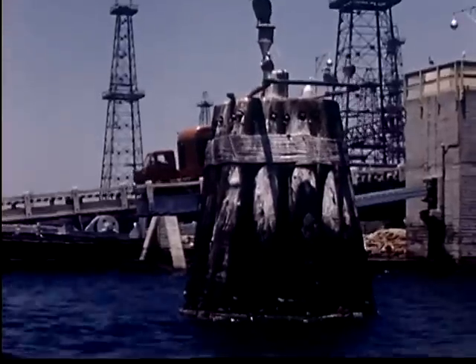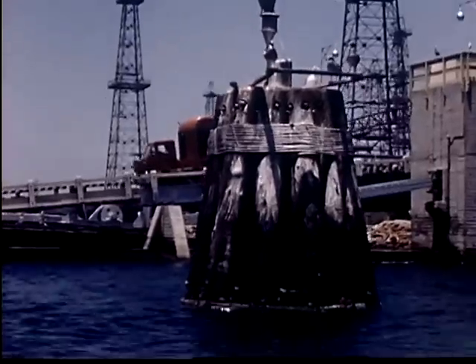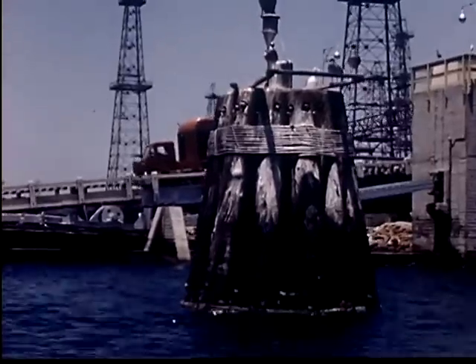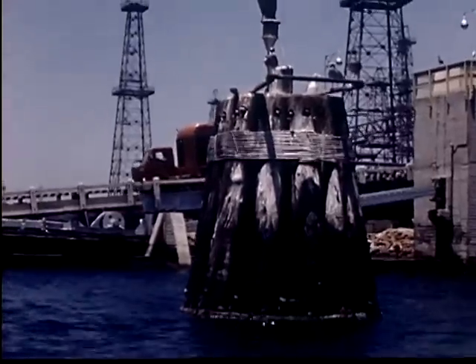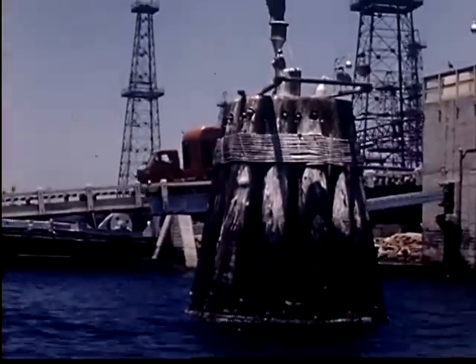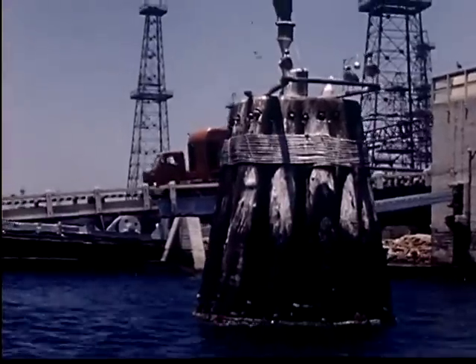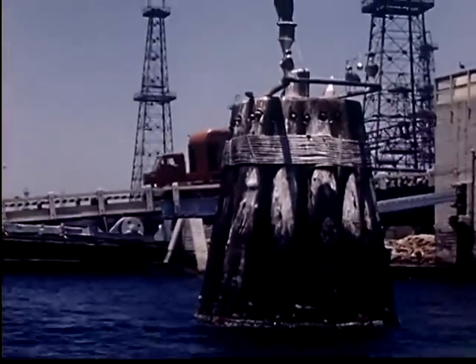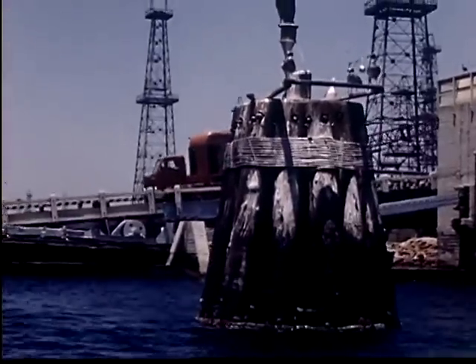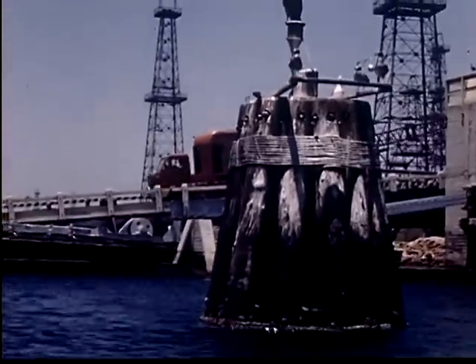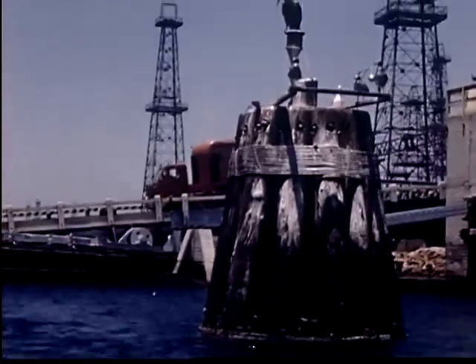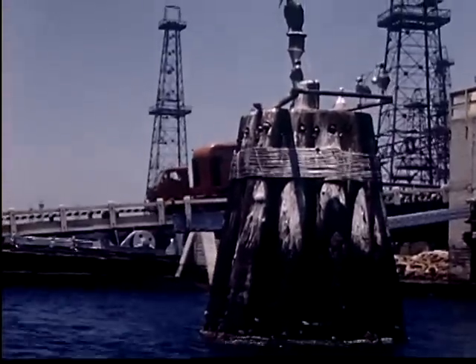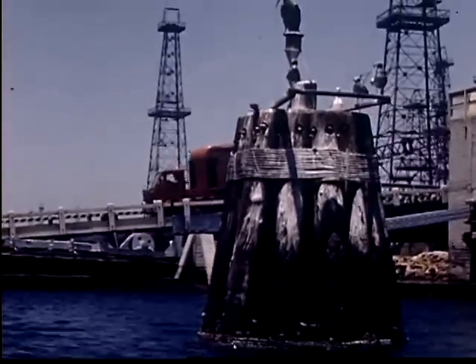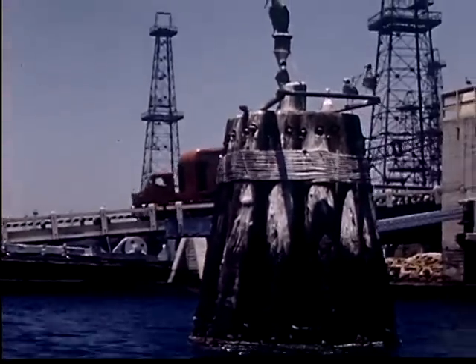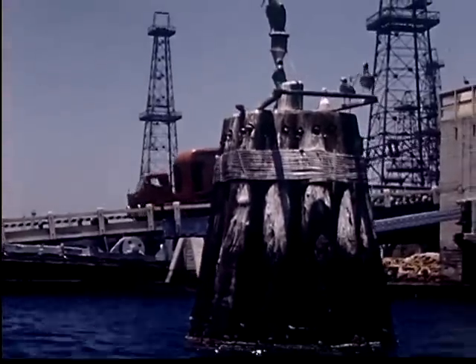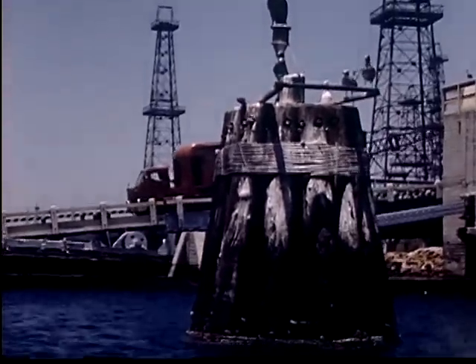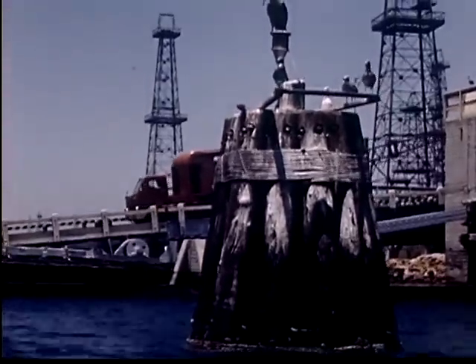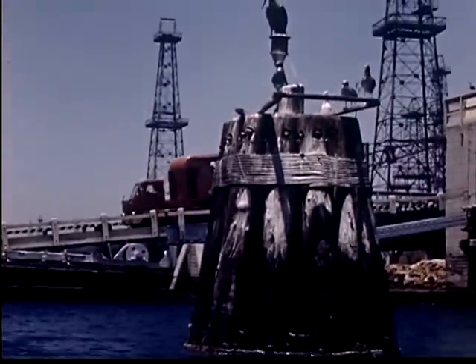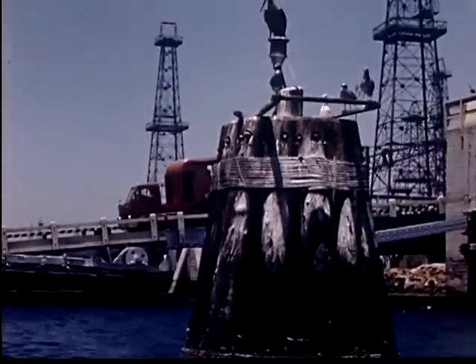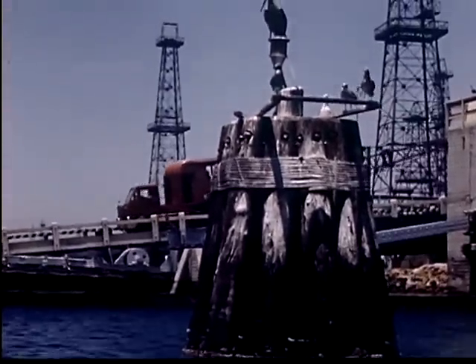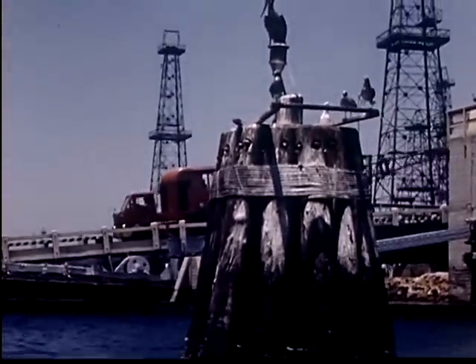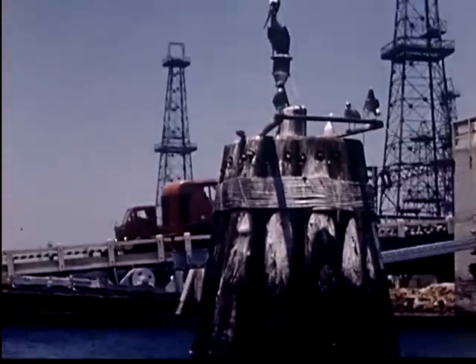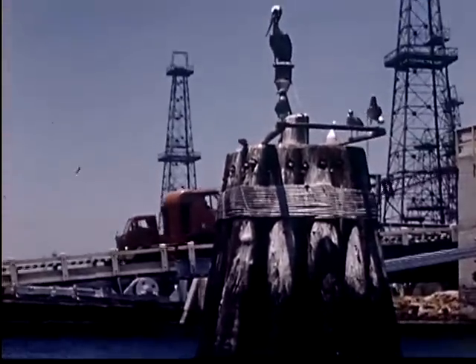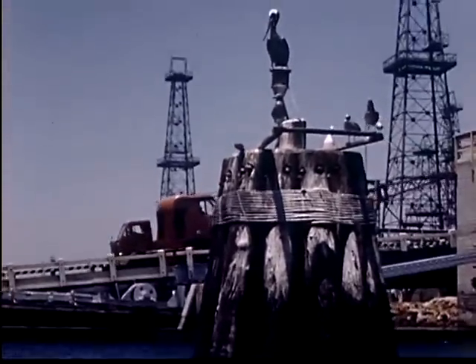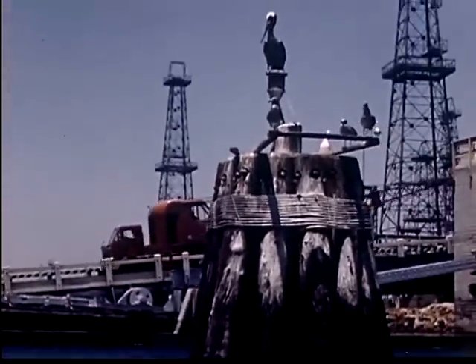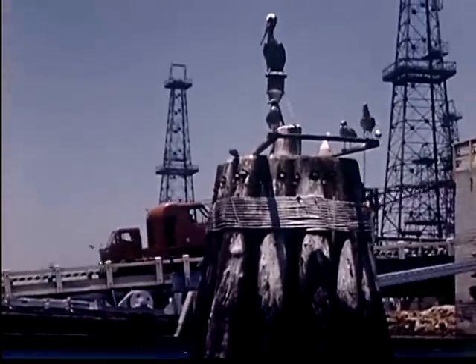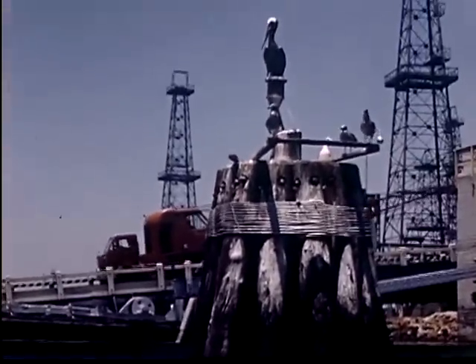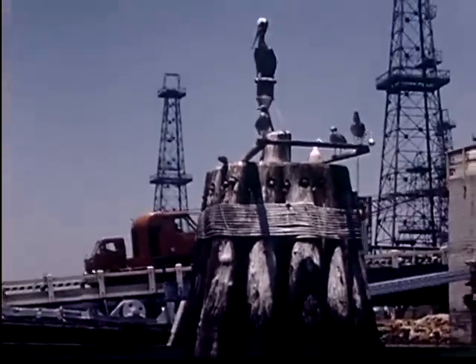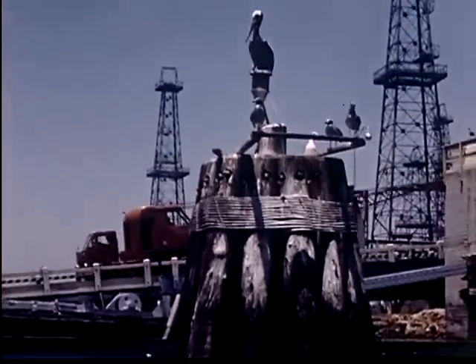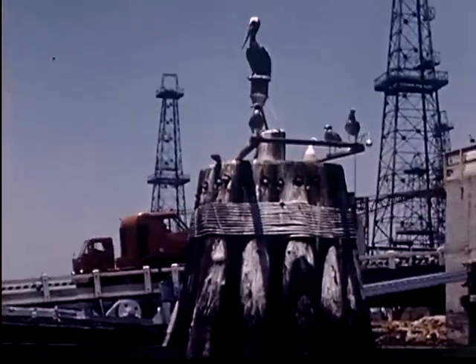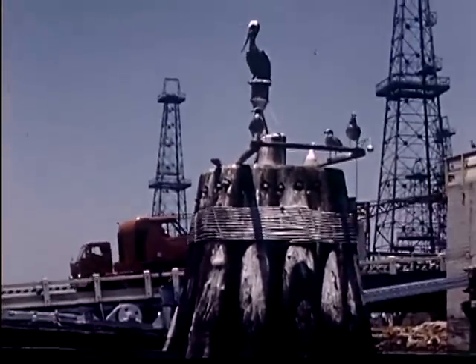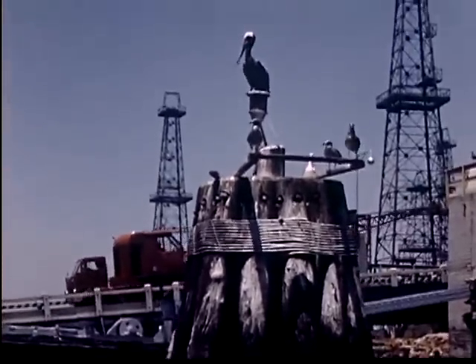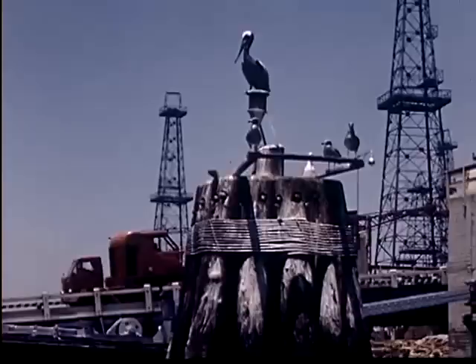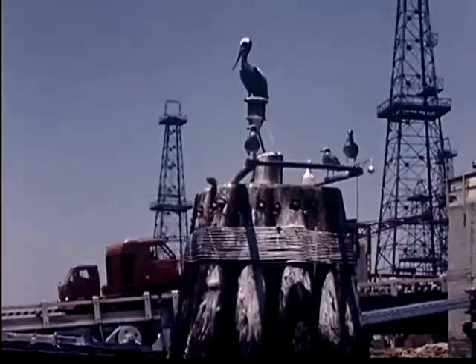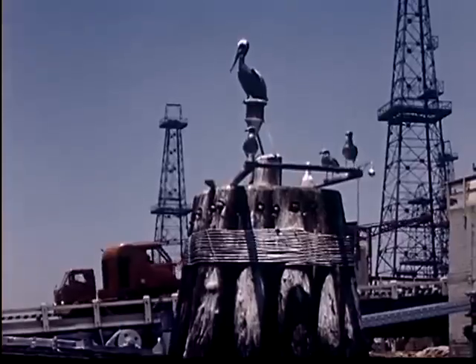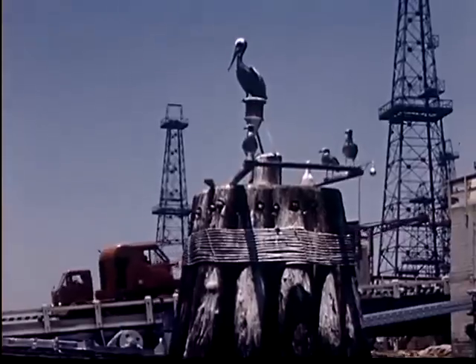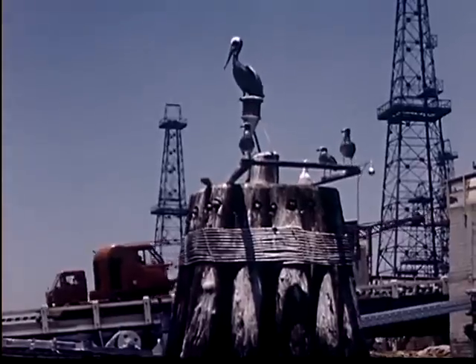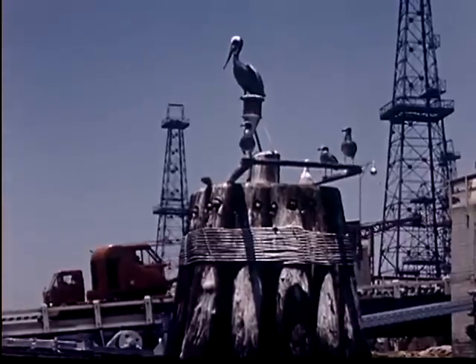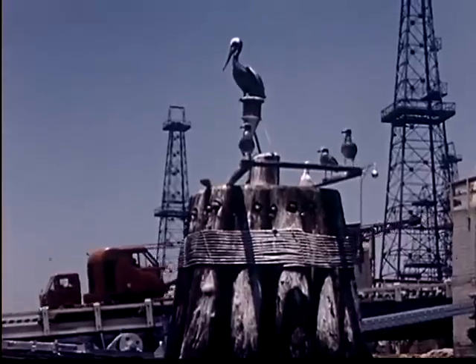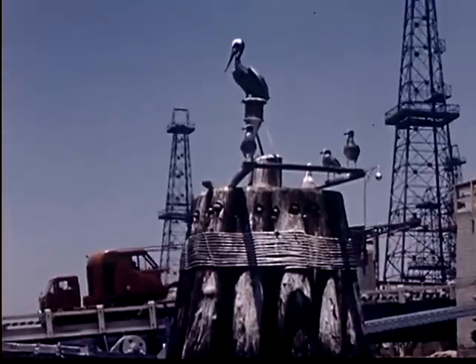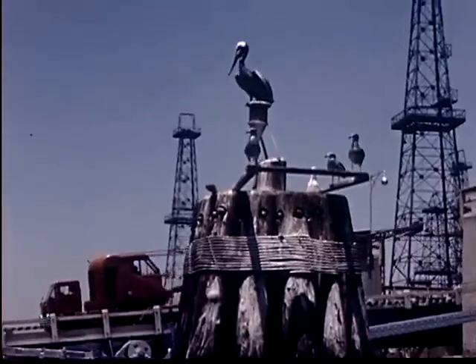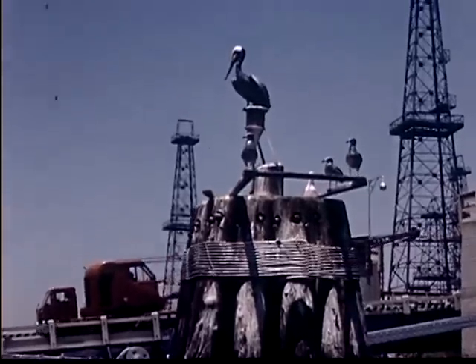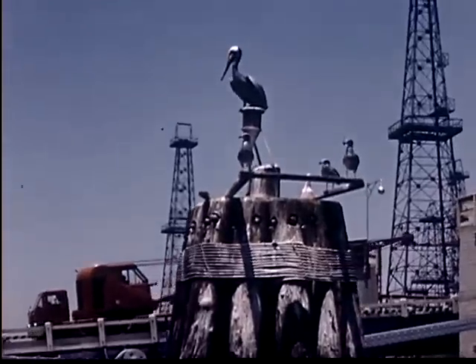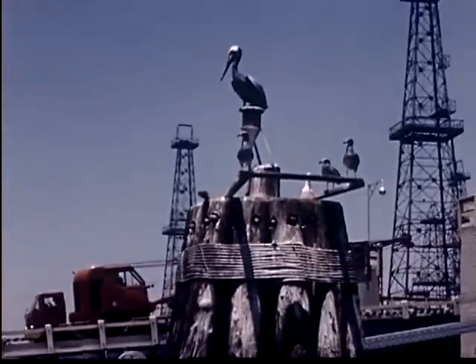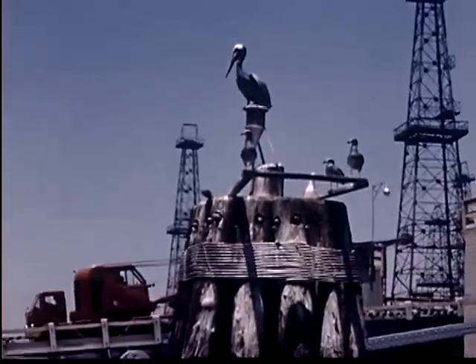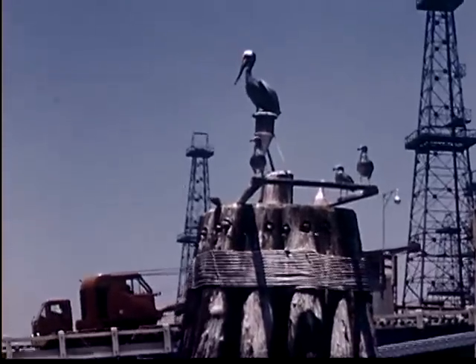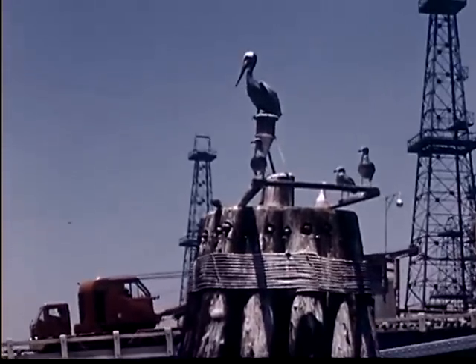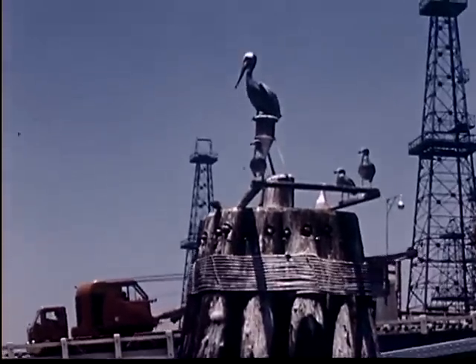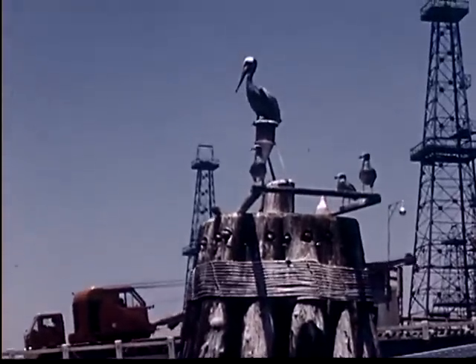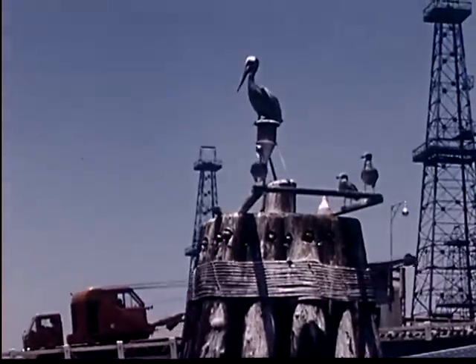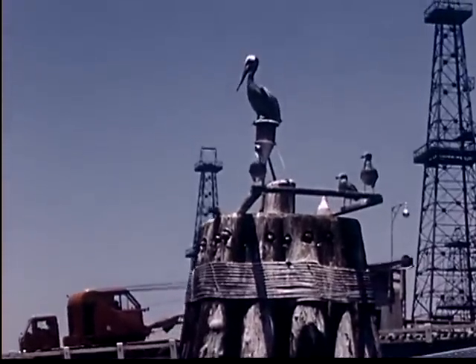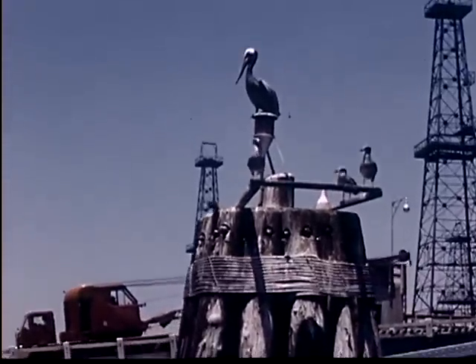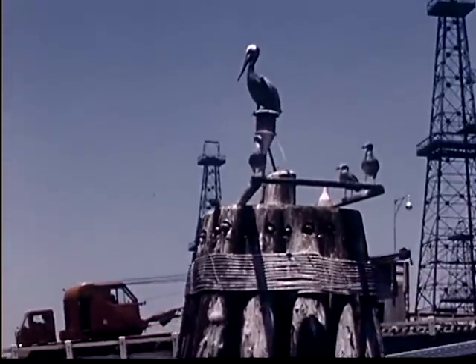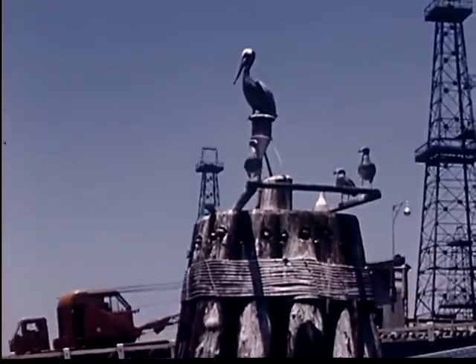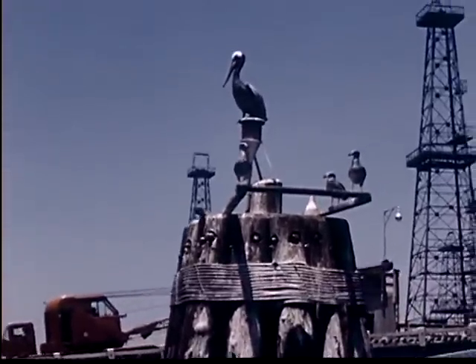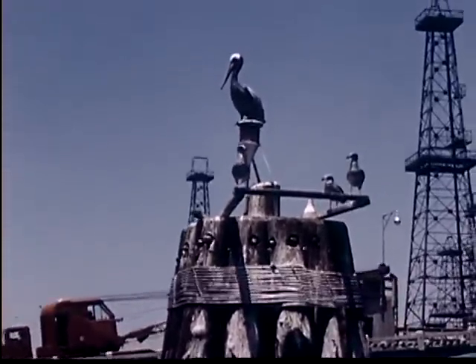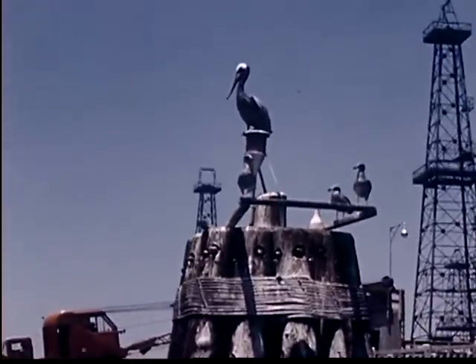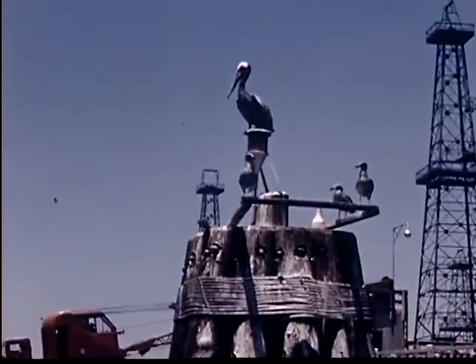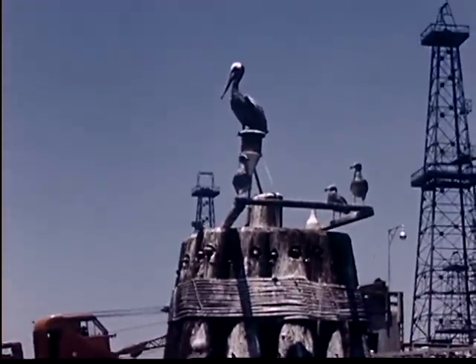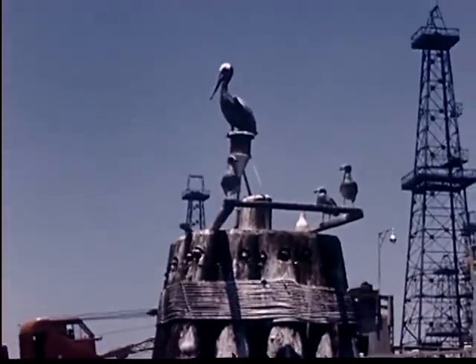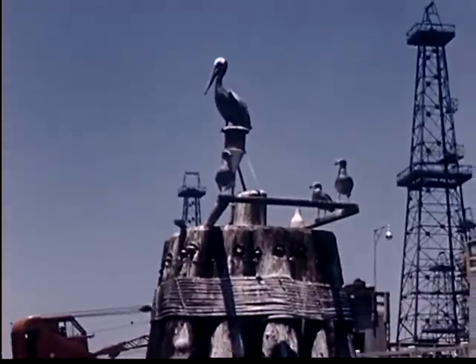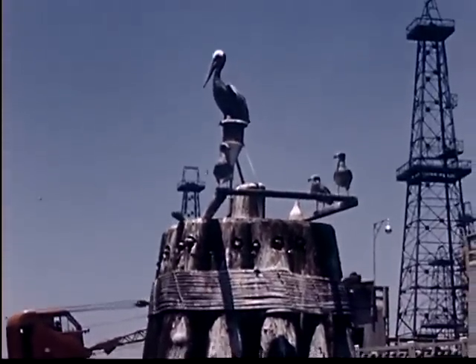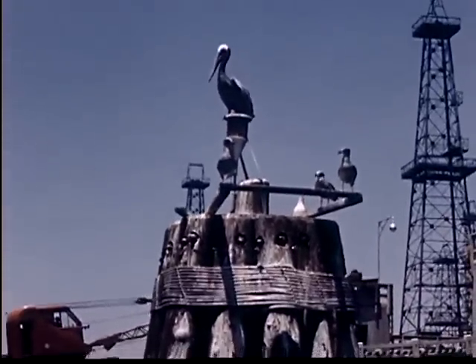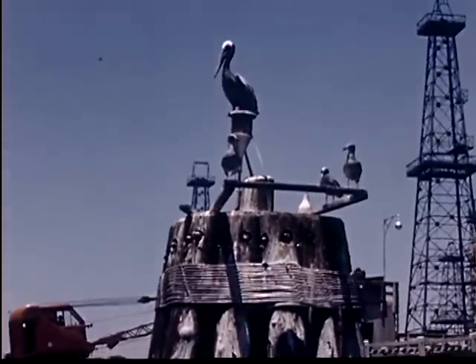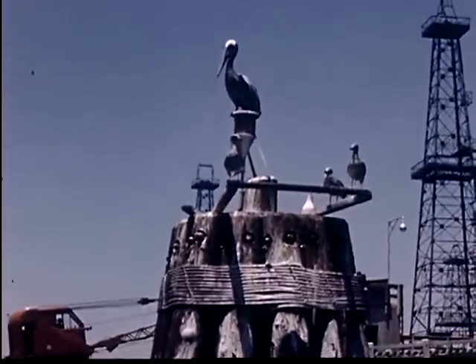These heavy piles are driven far down into the bottom of the bay. They are called dolphins and are a protection for the bridge beyond.